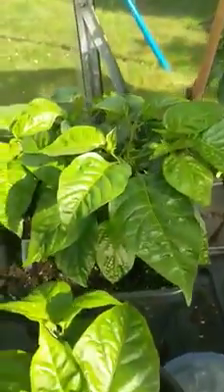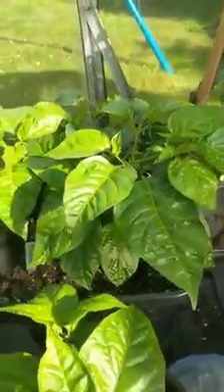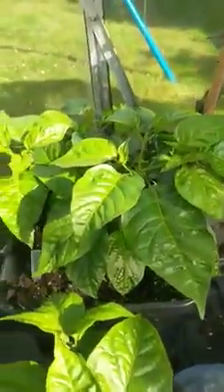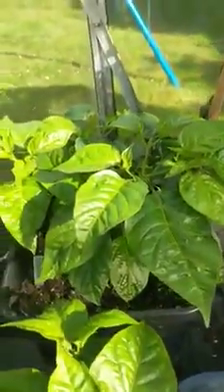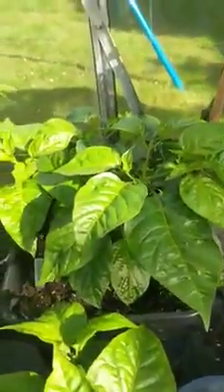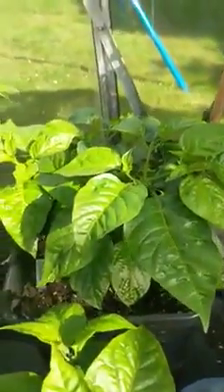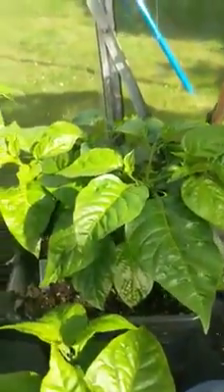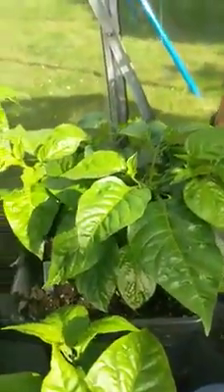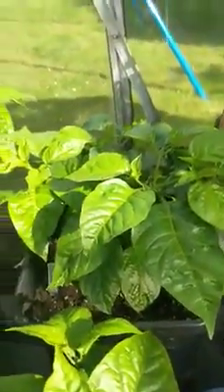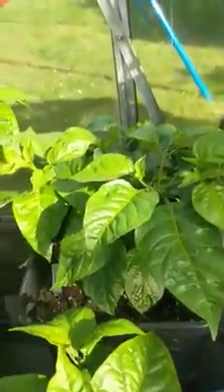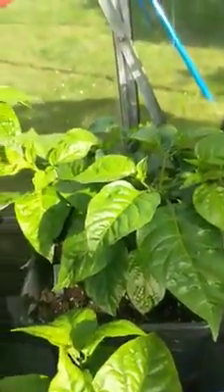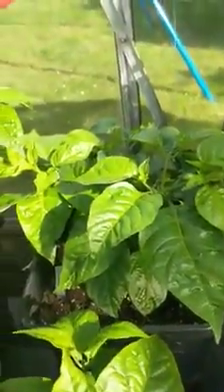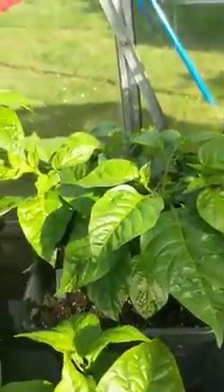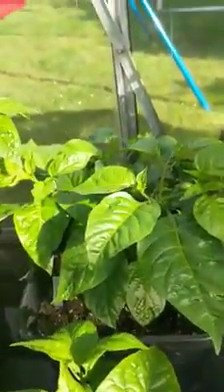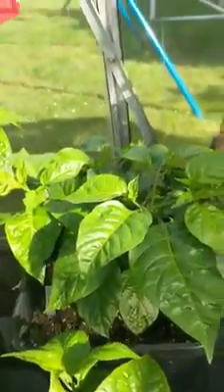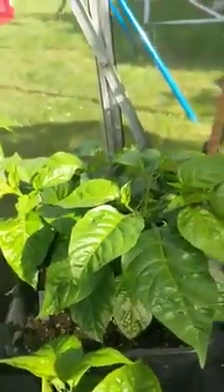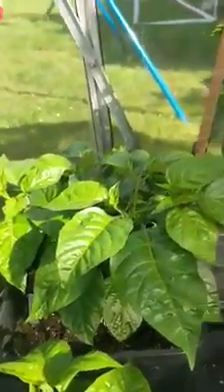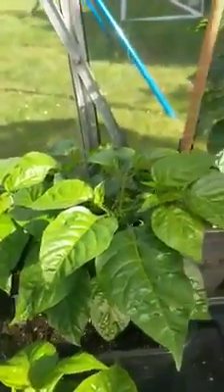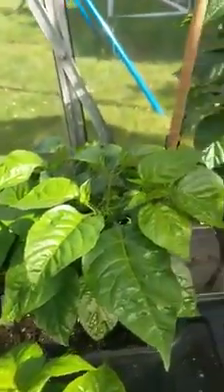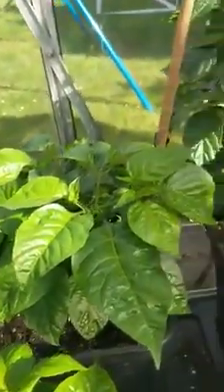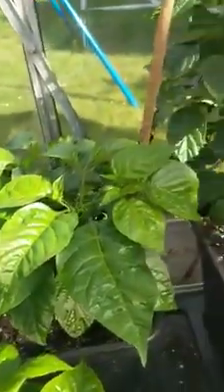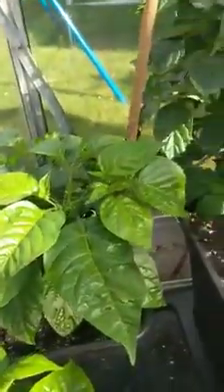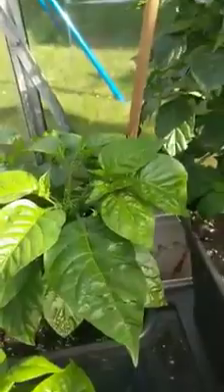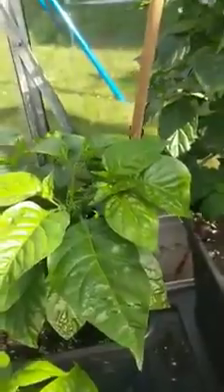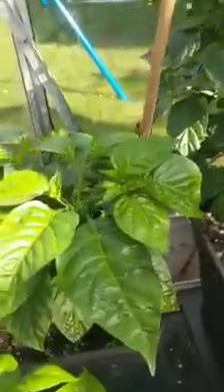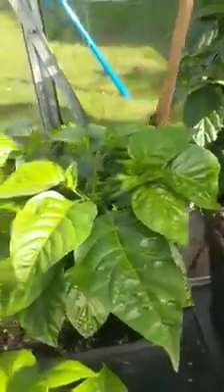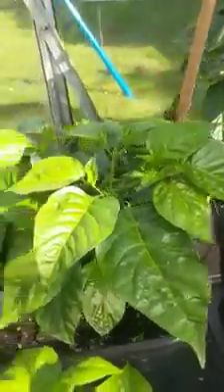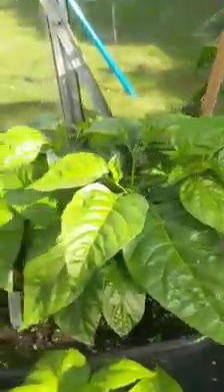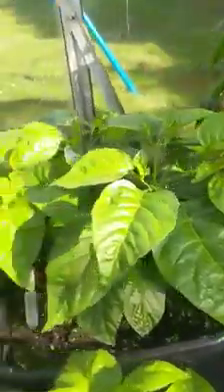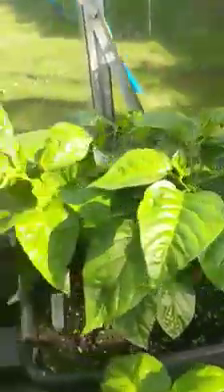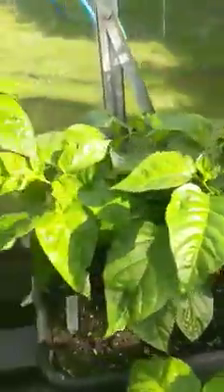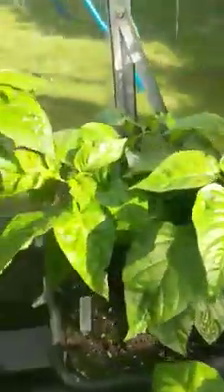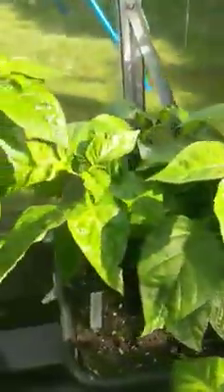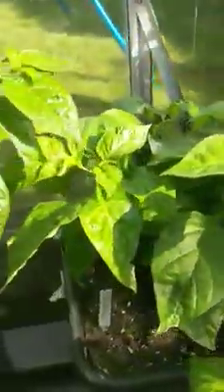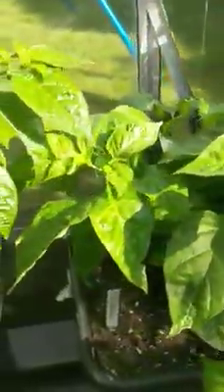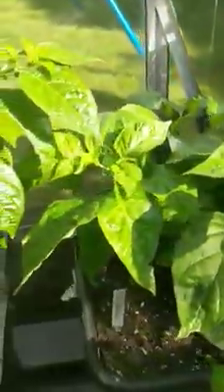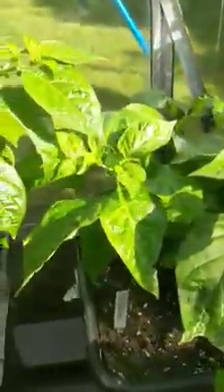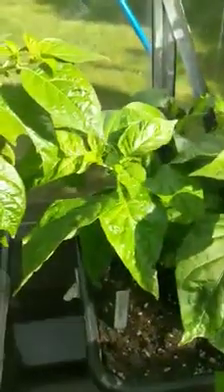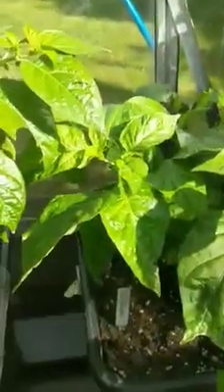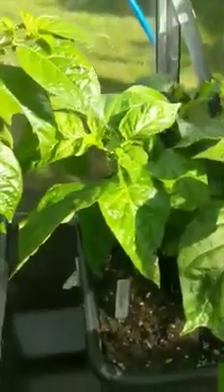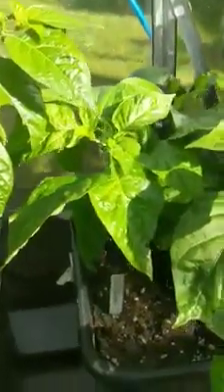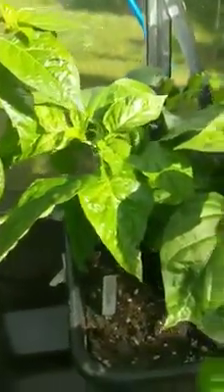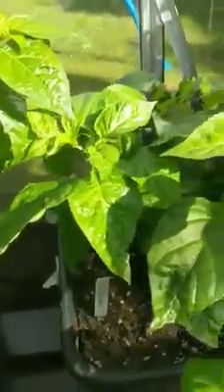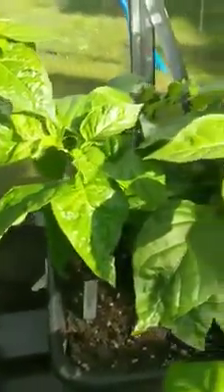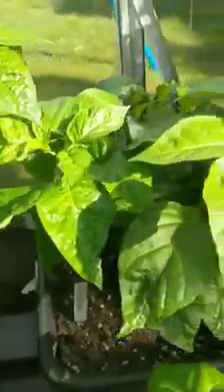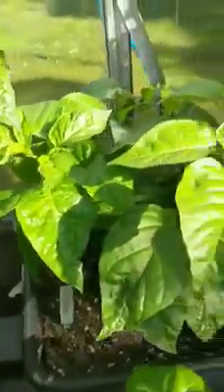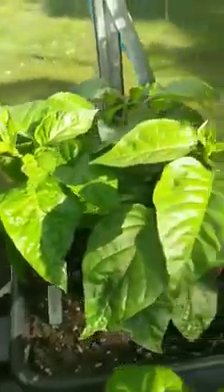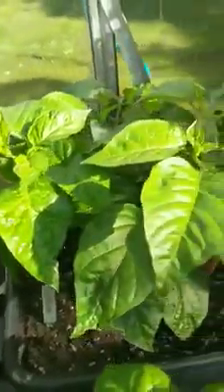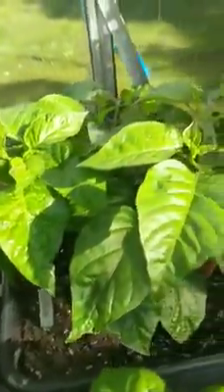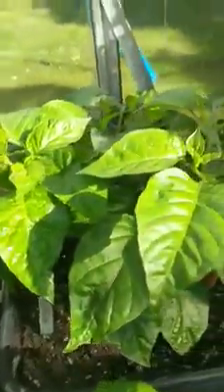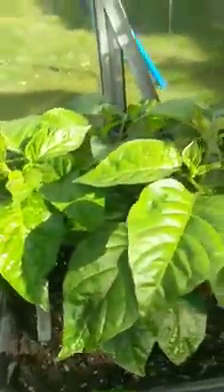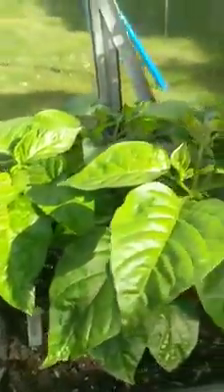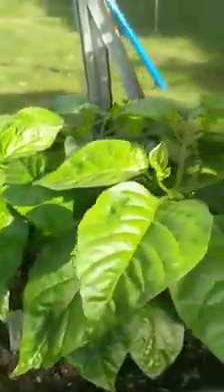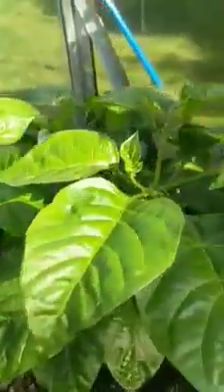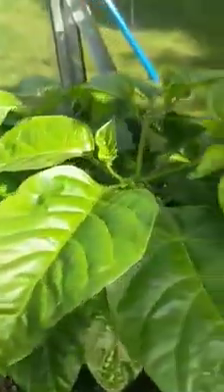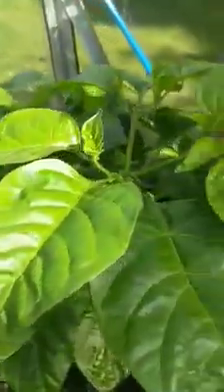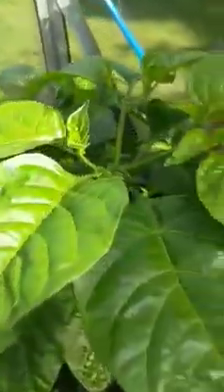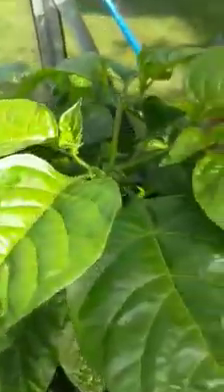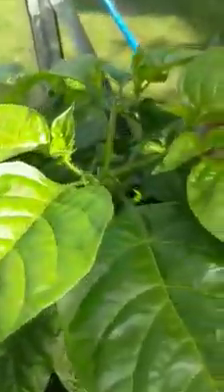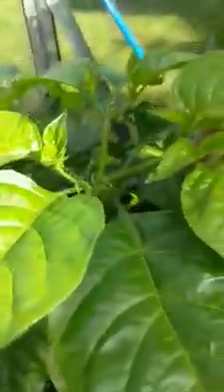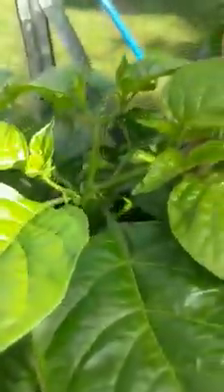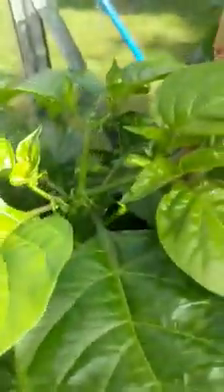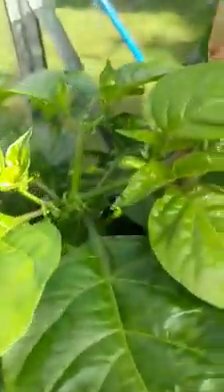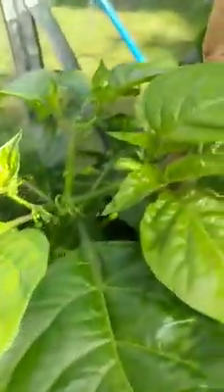Then we have the Red Serena. Again showing some nice growth now and lots of buds on.